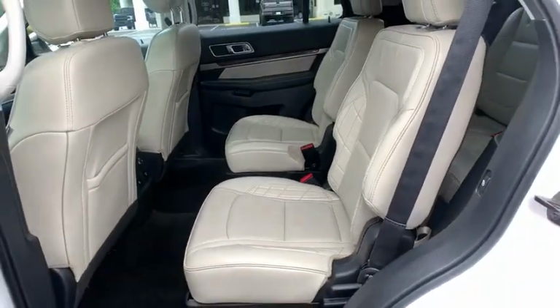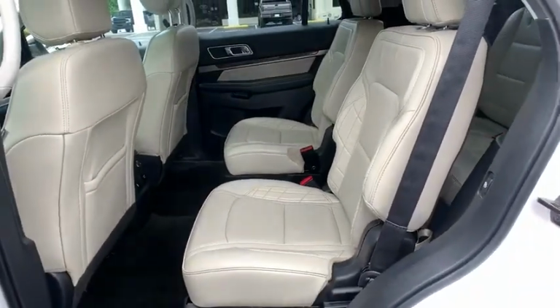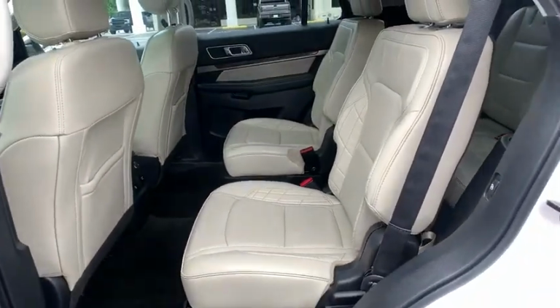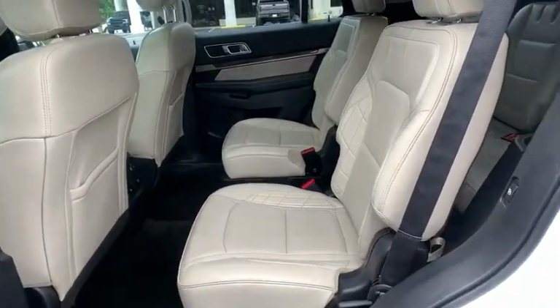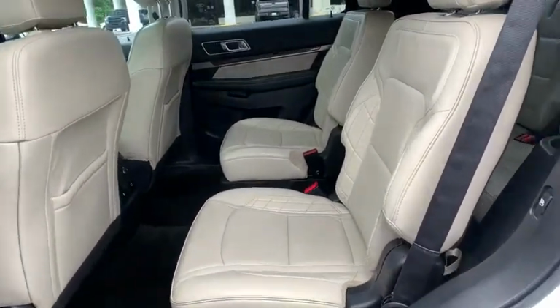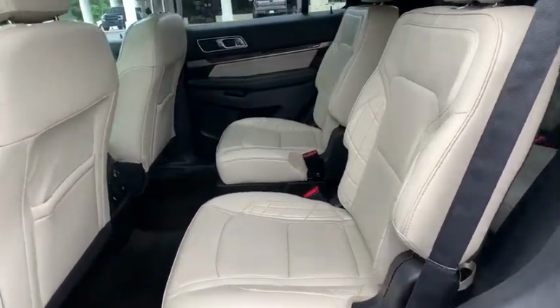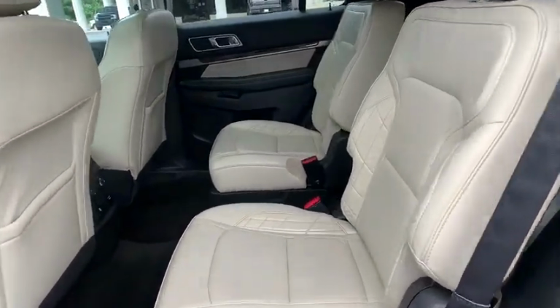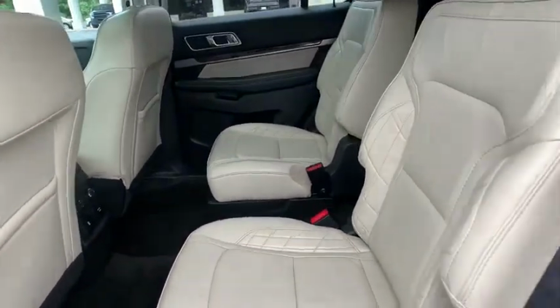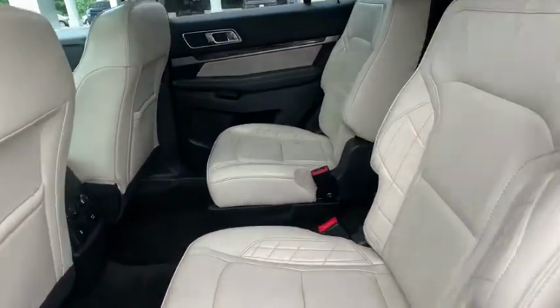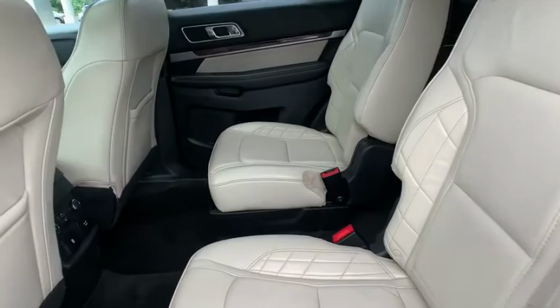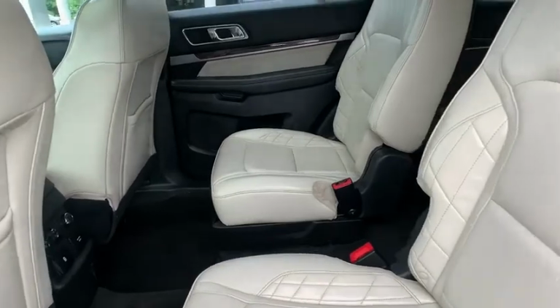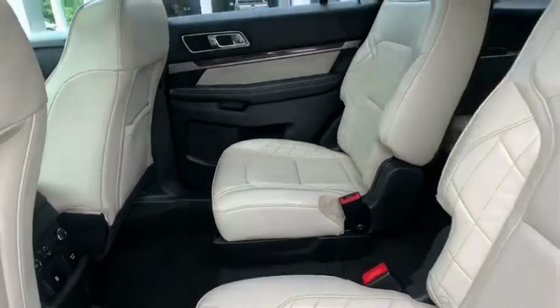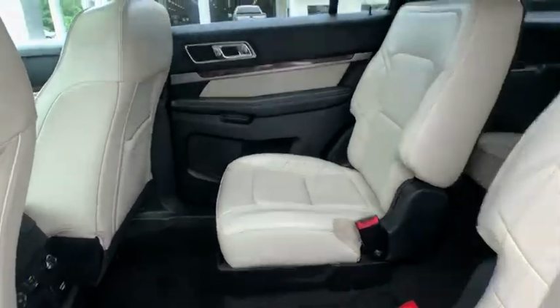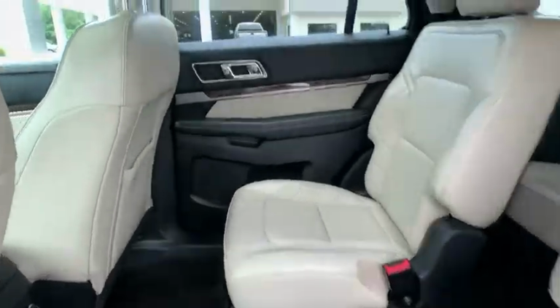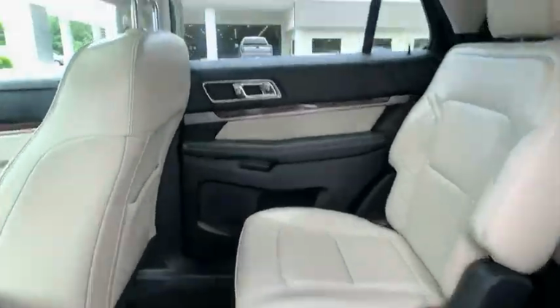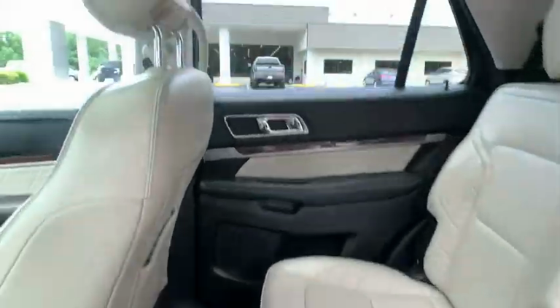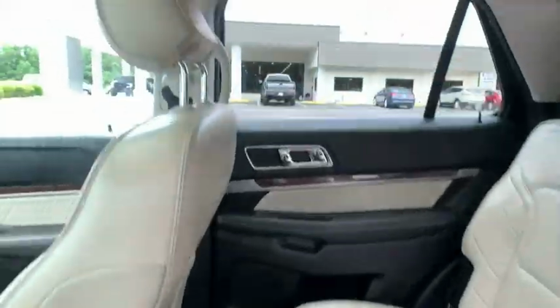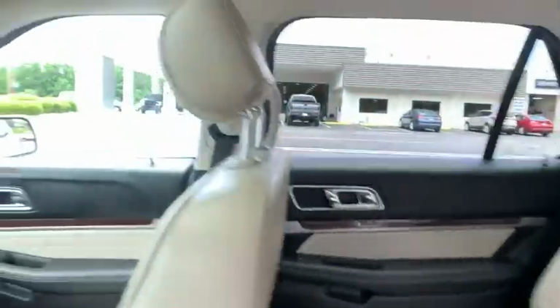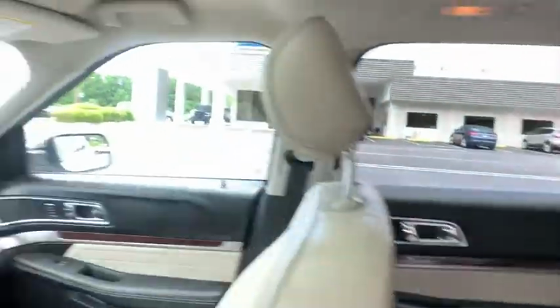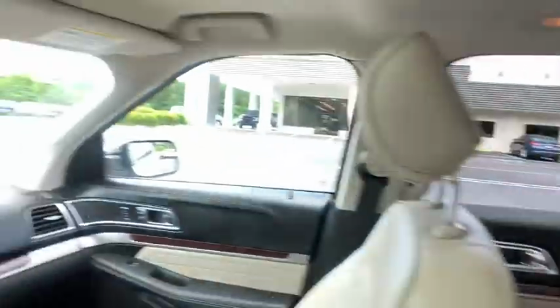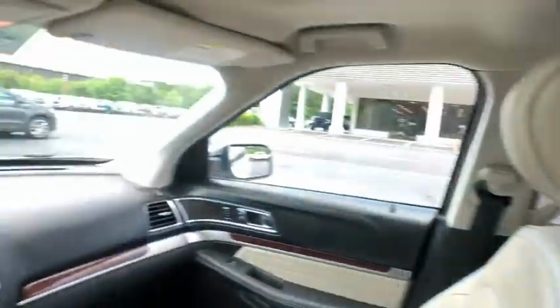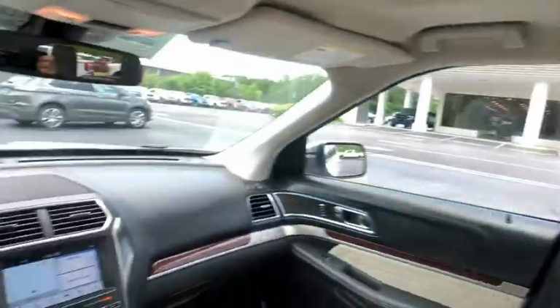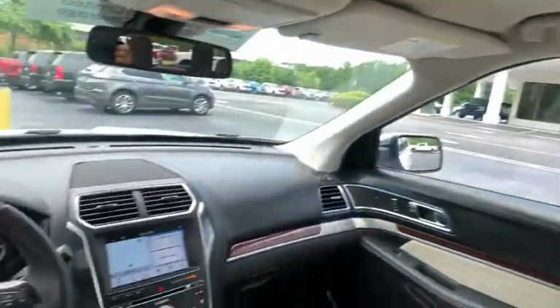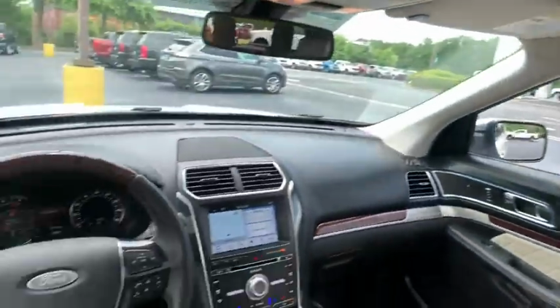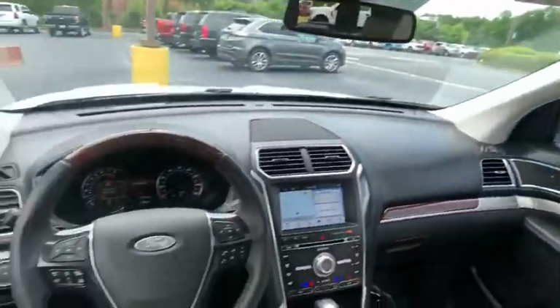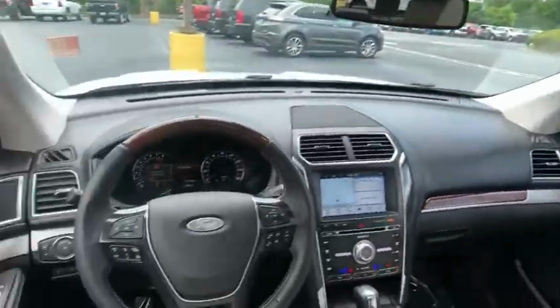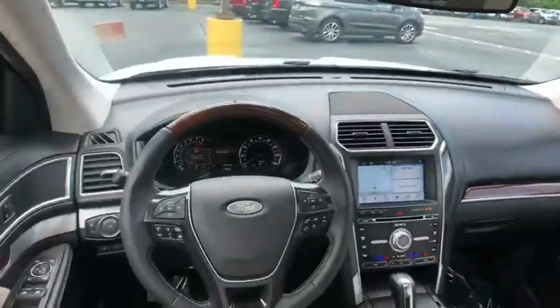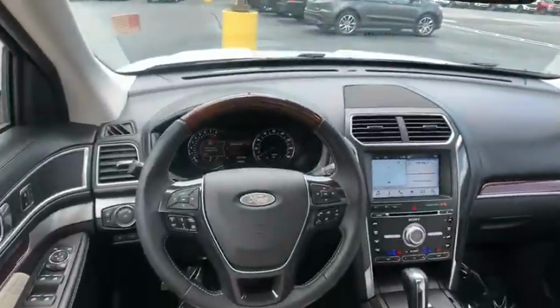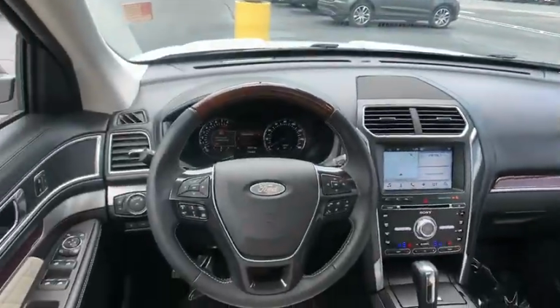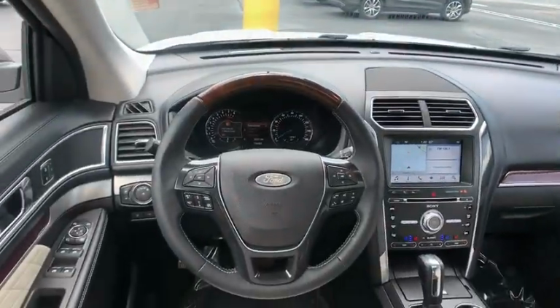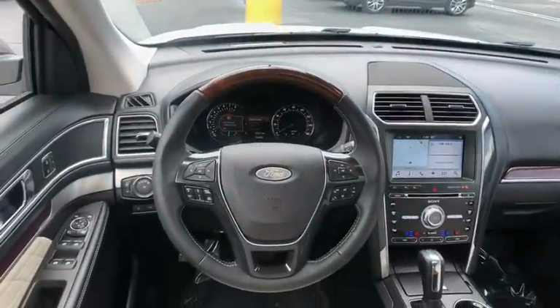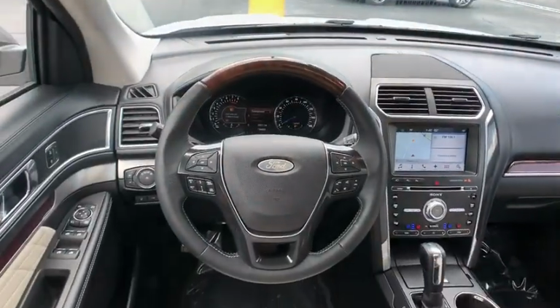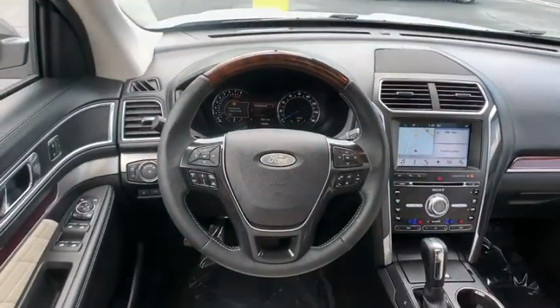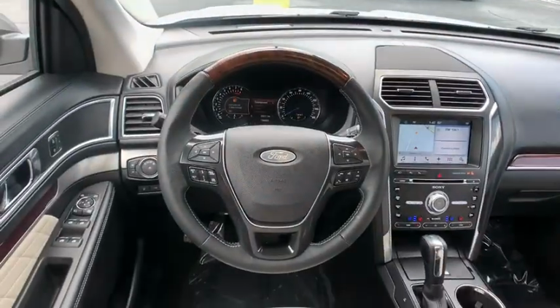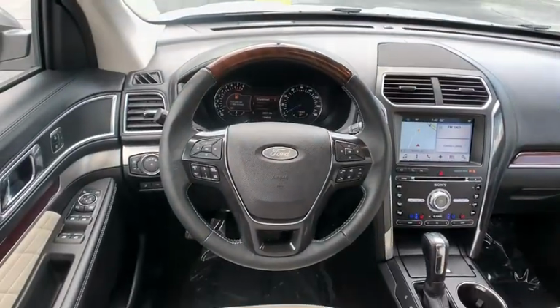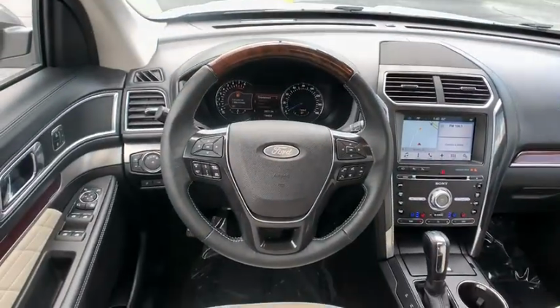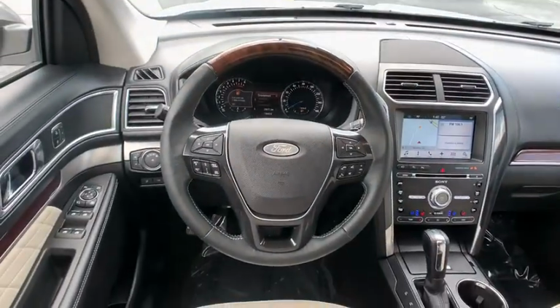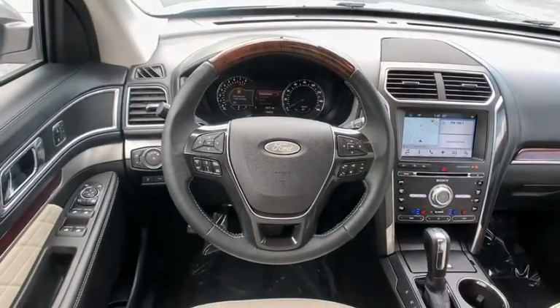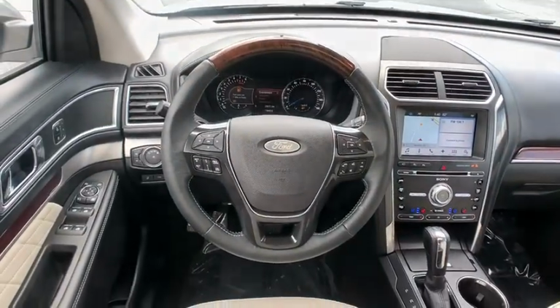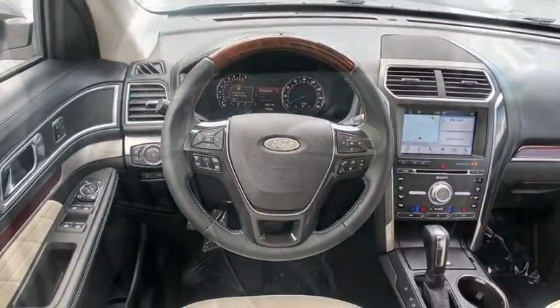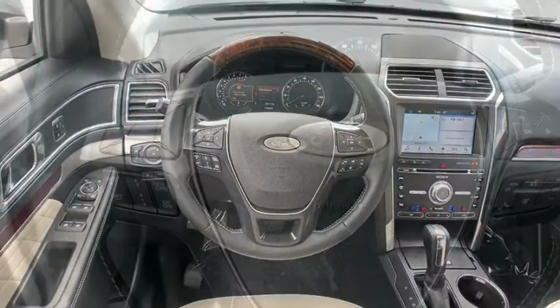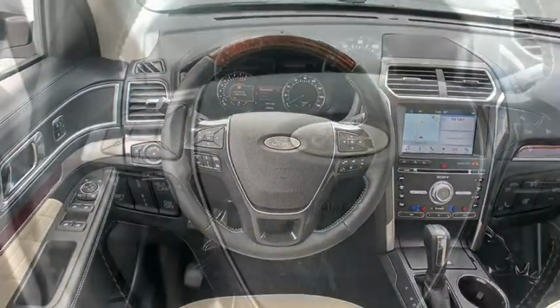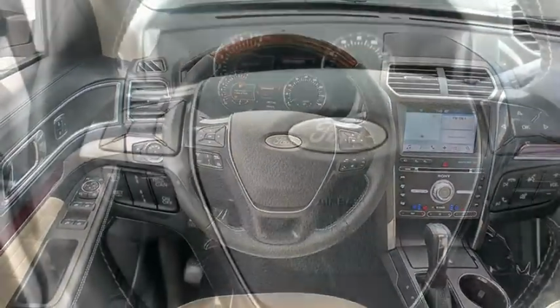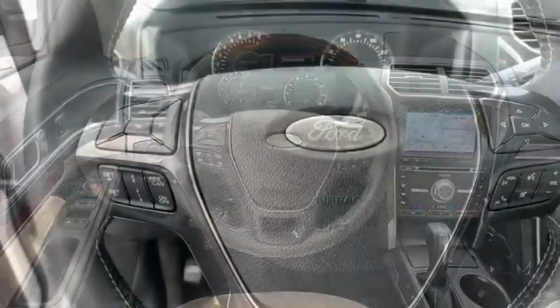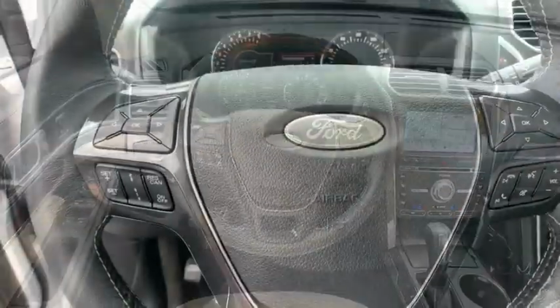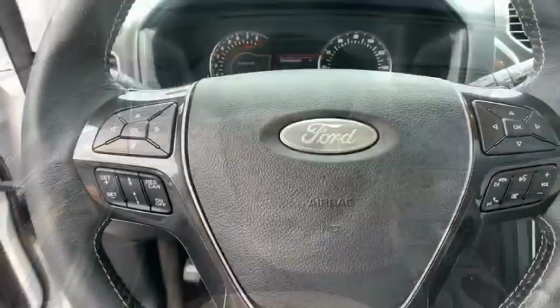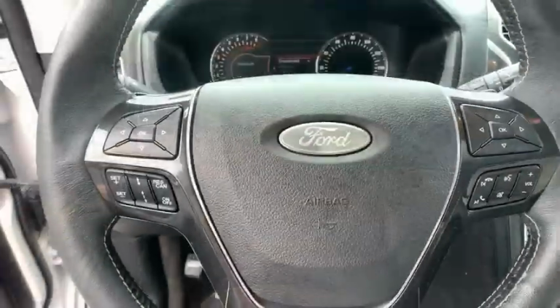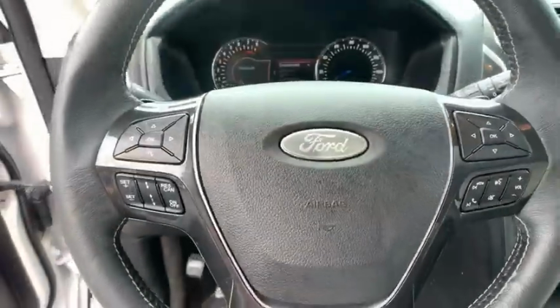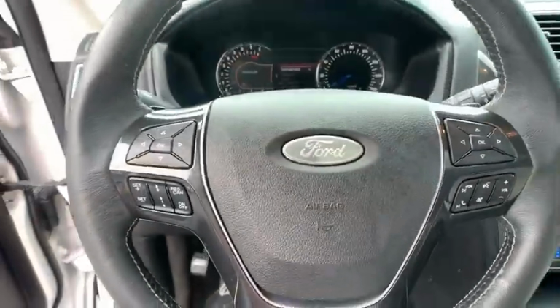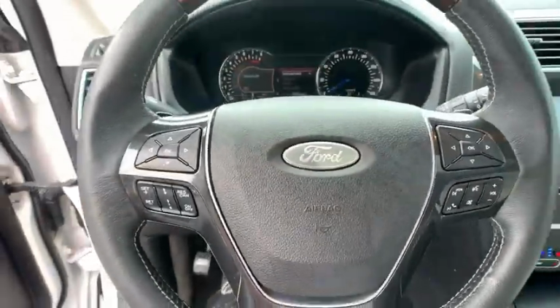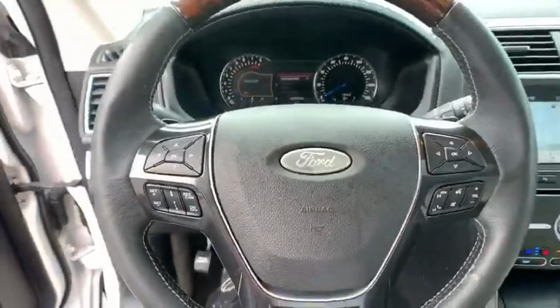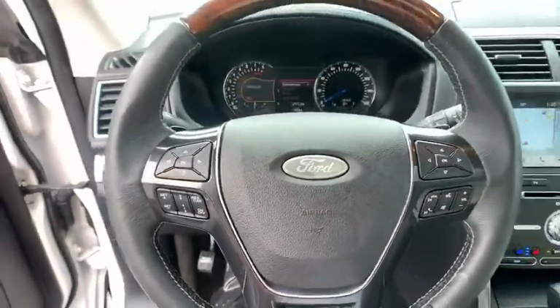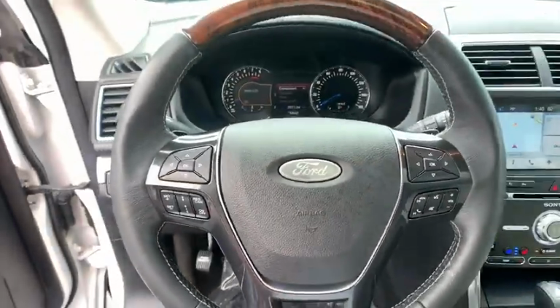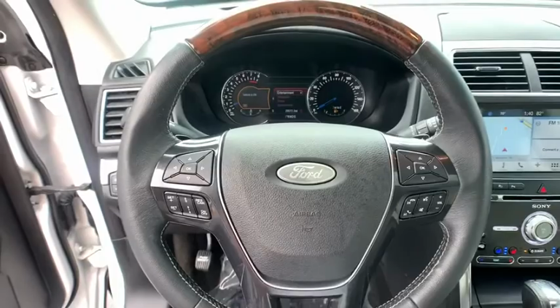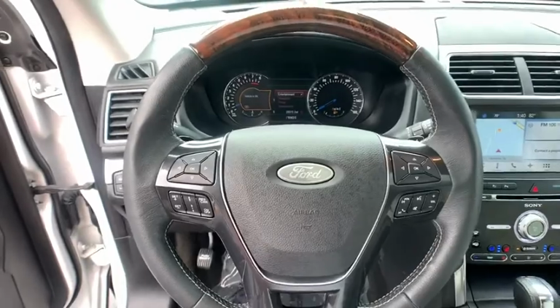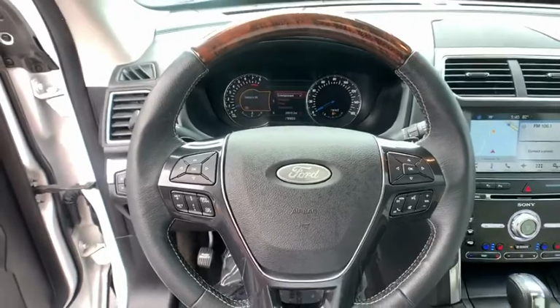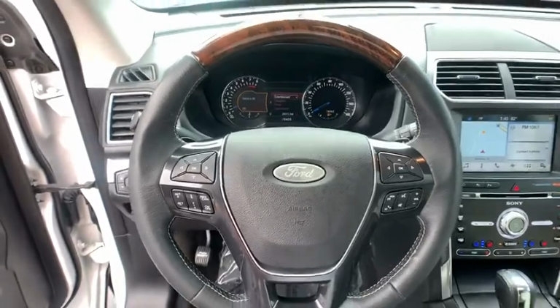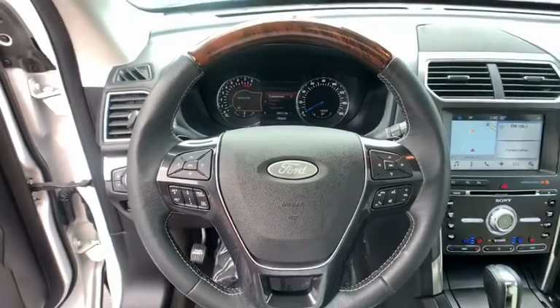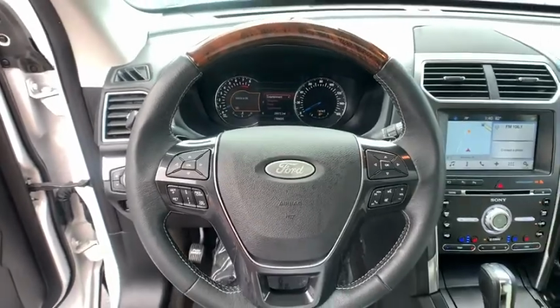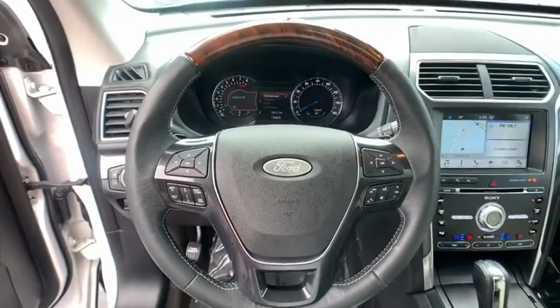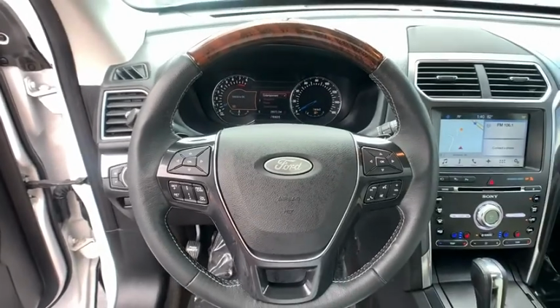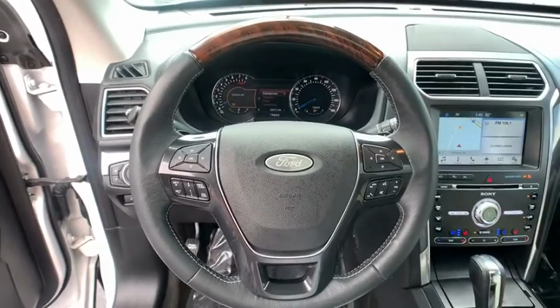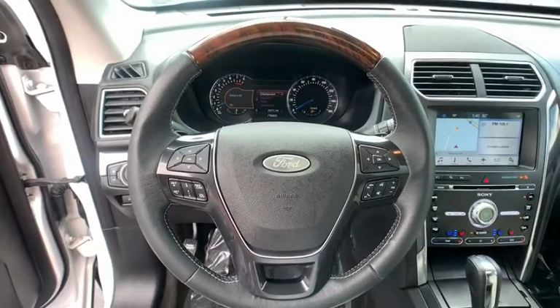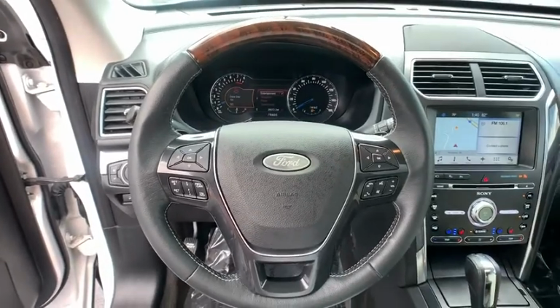Heated steering wheel, power windows, security system. Wouldn't you look great in this vehicle? Stop in today and see for yourself.